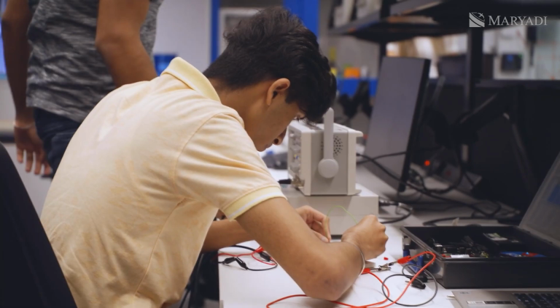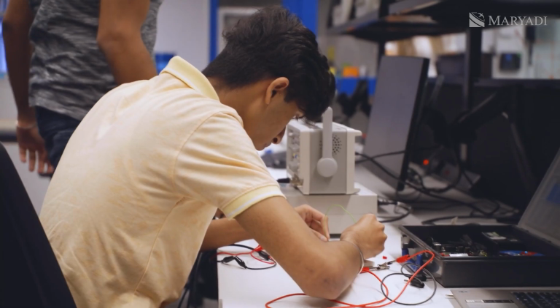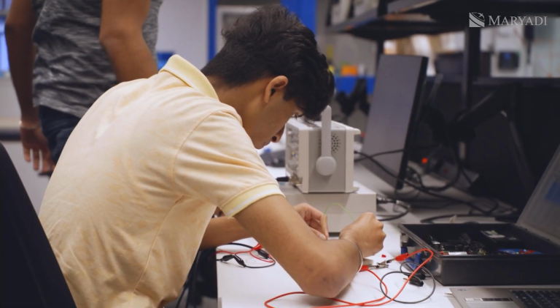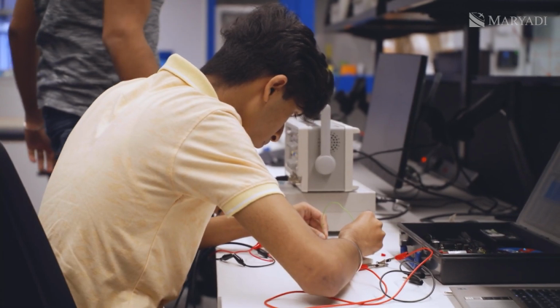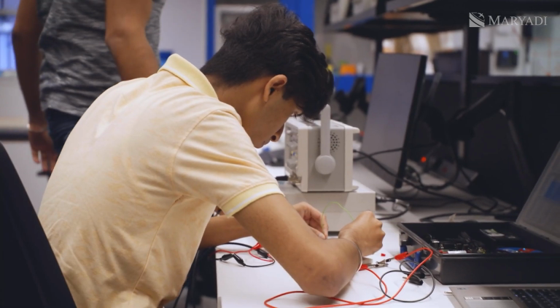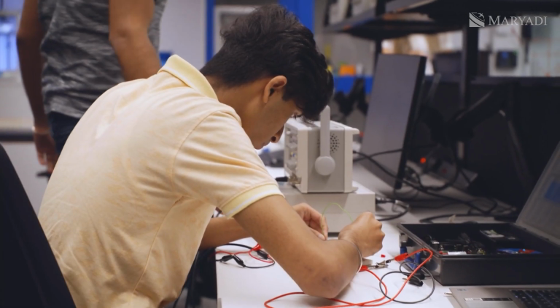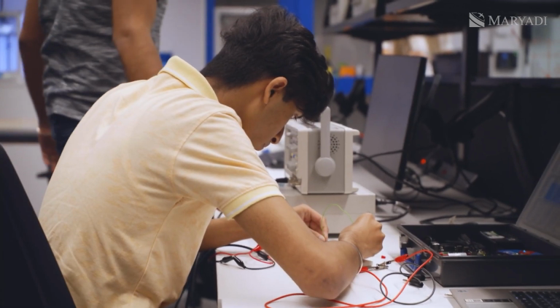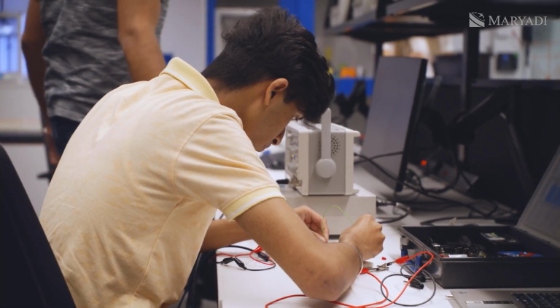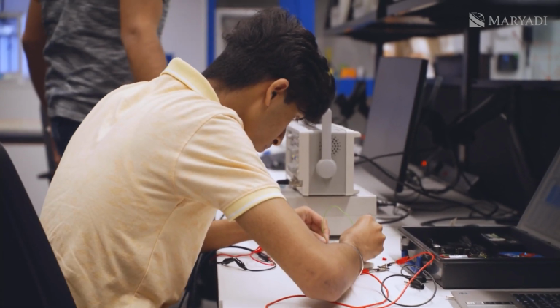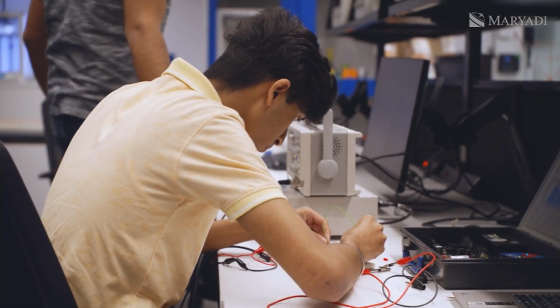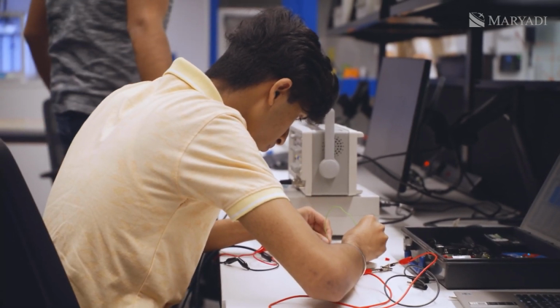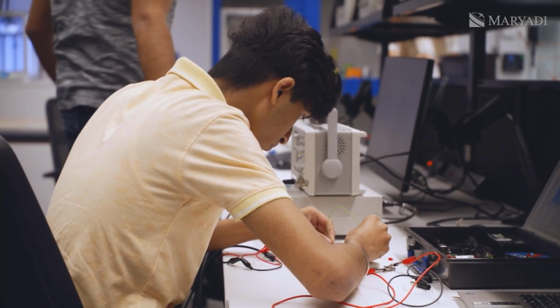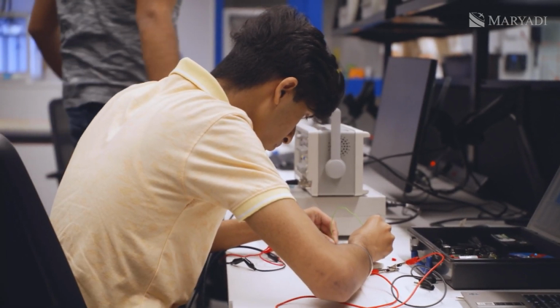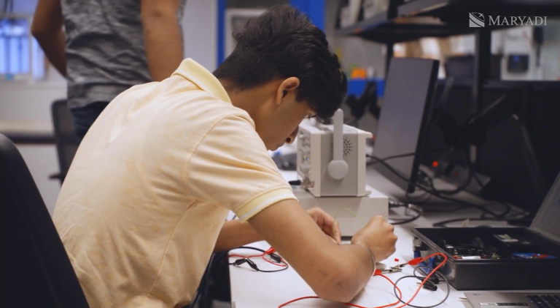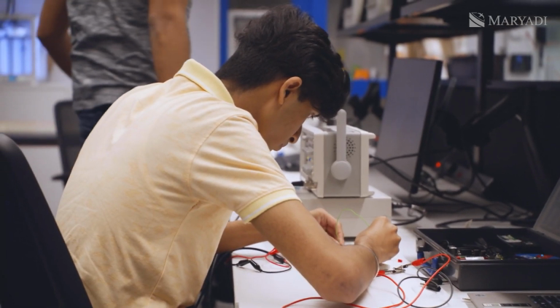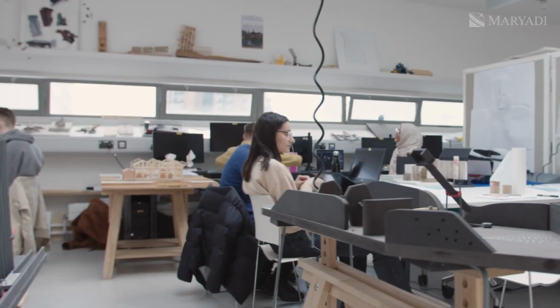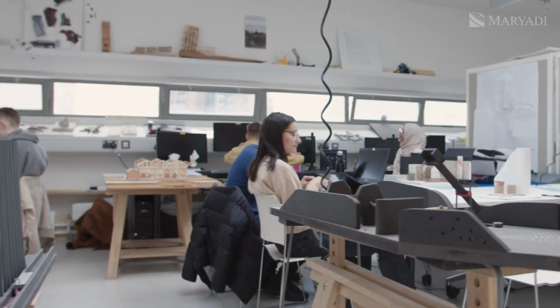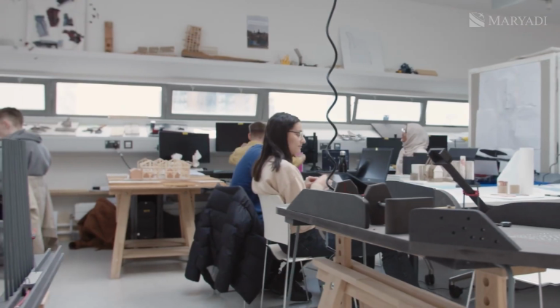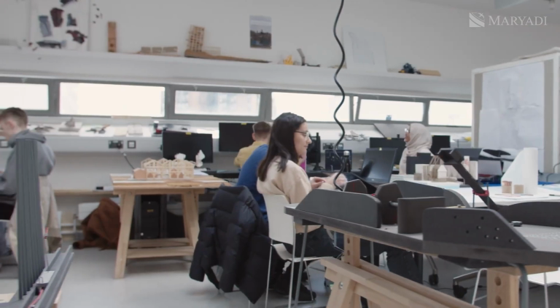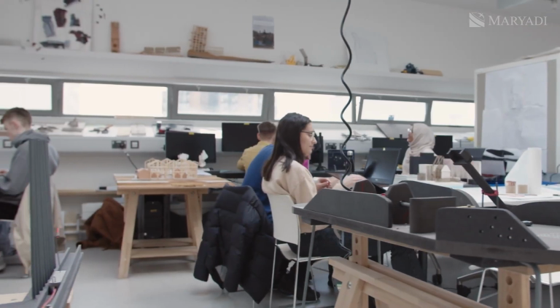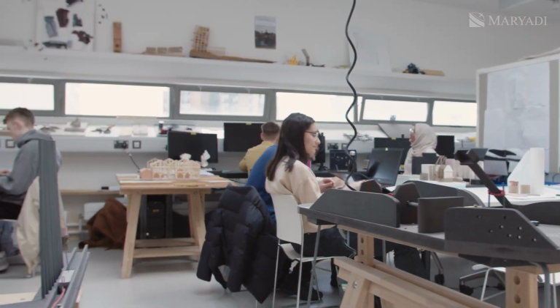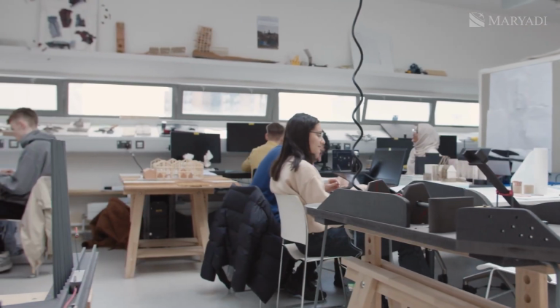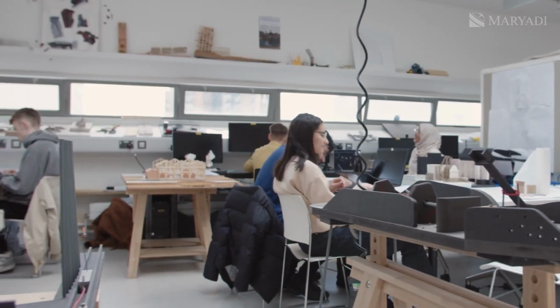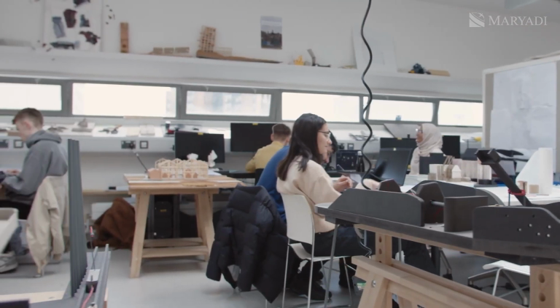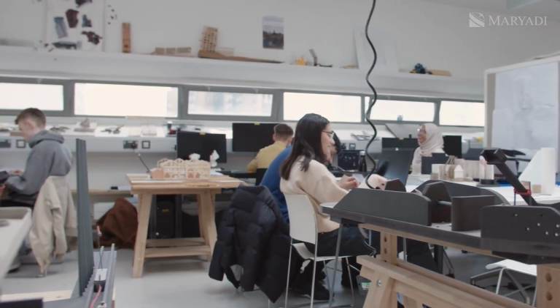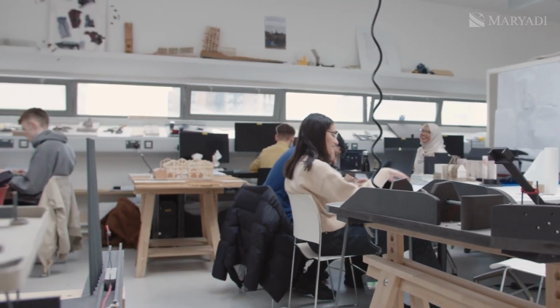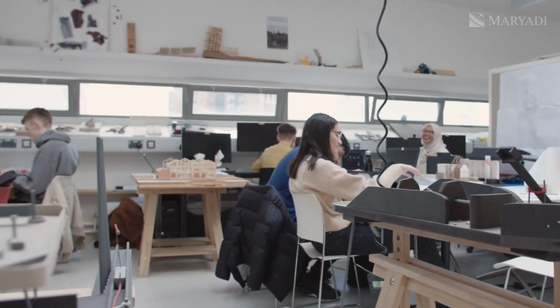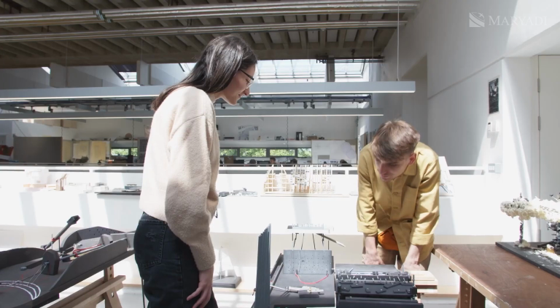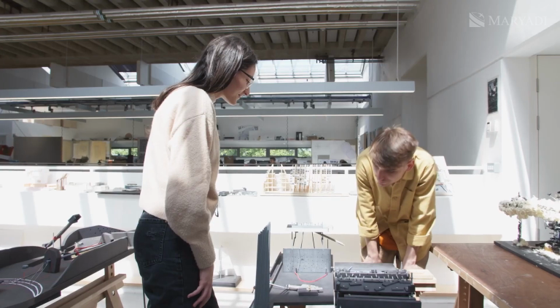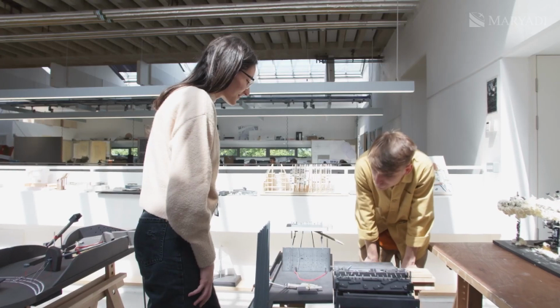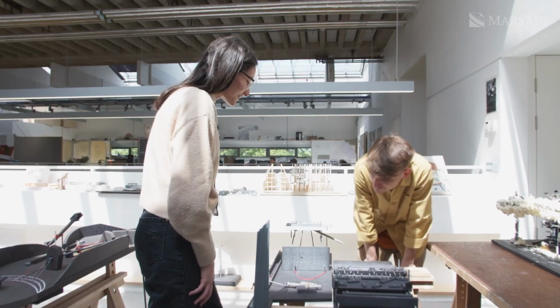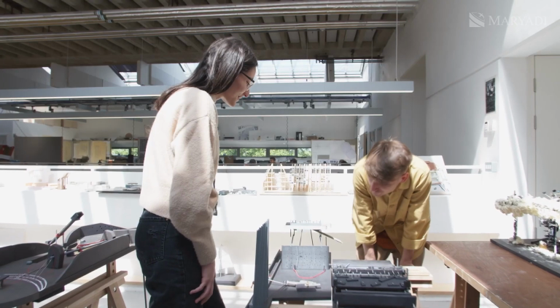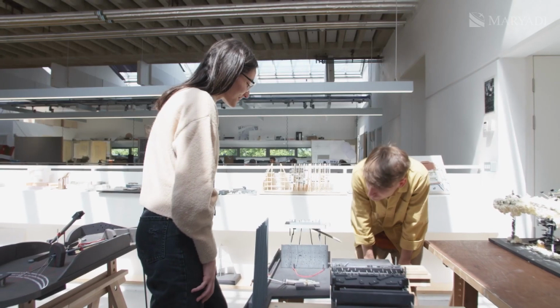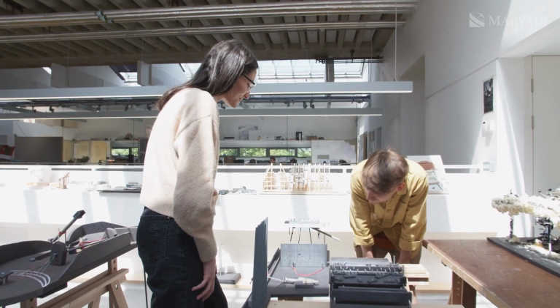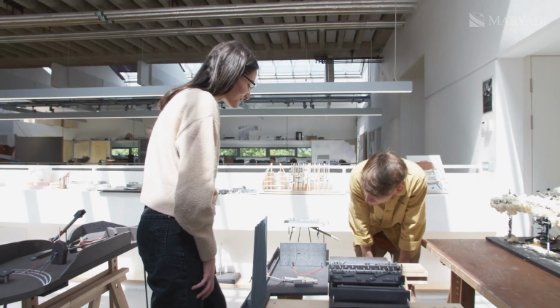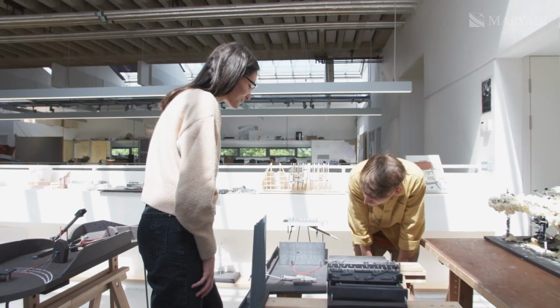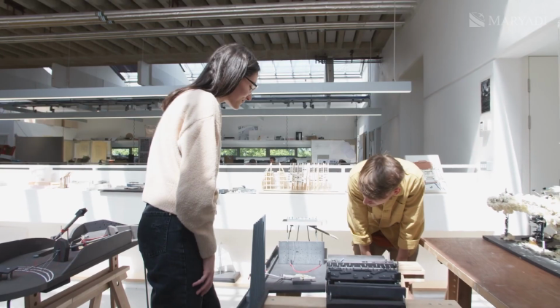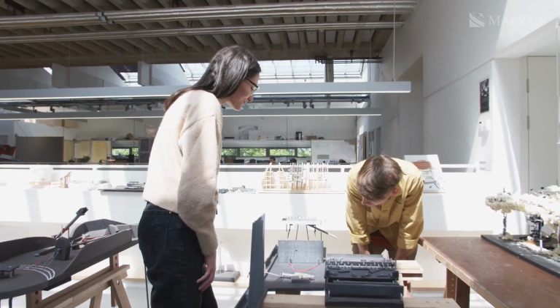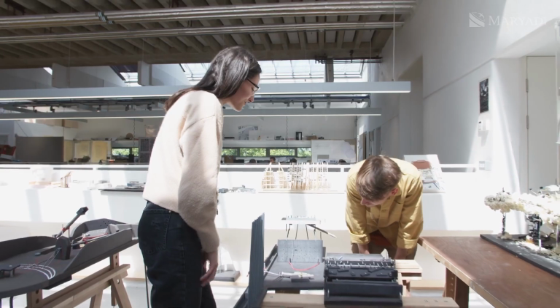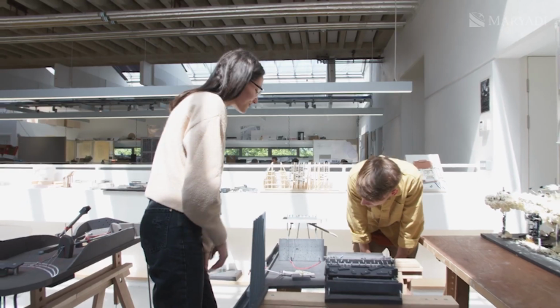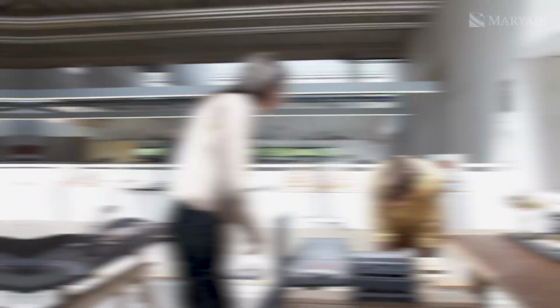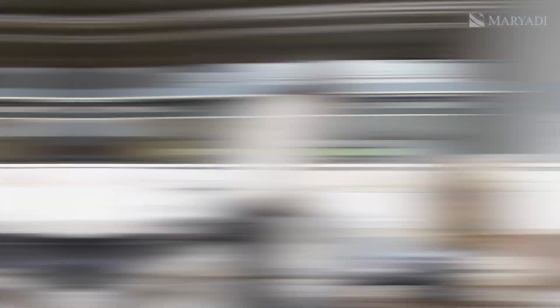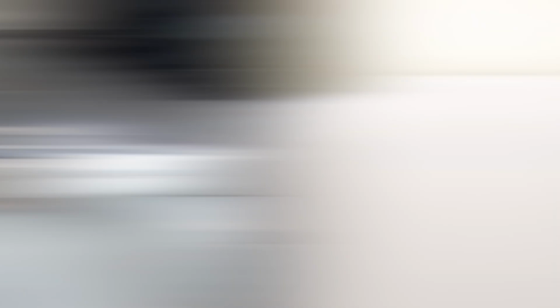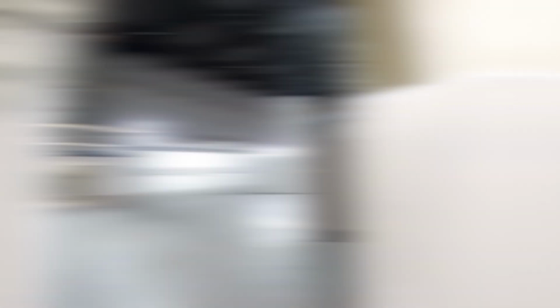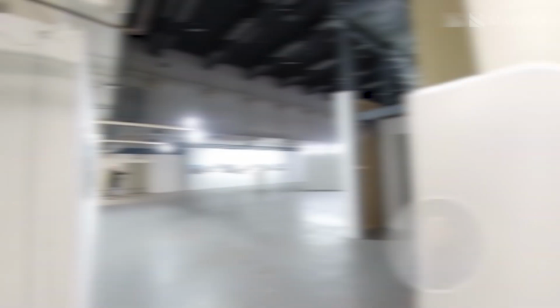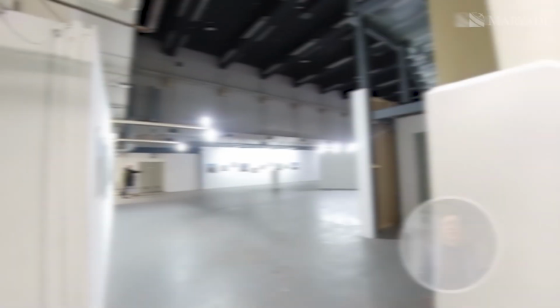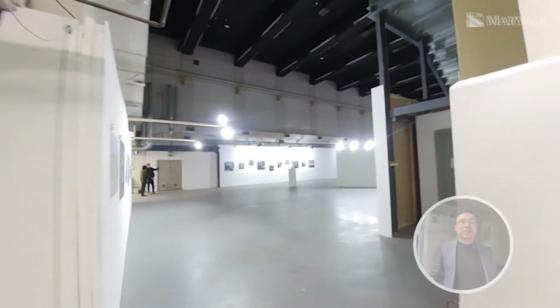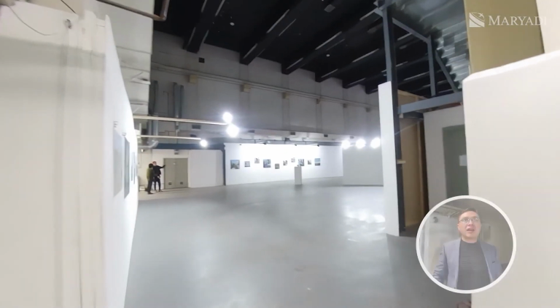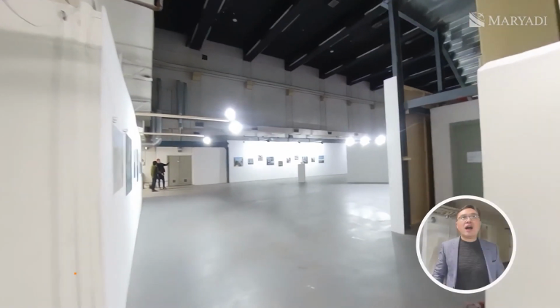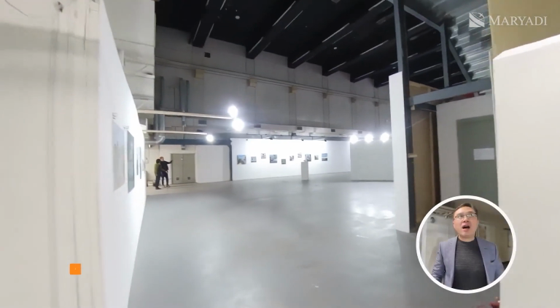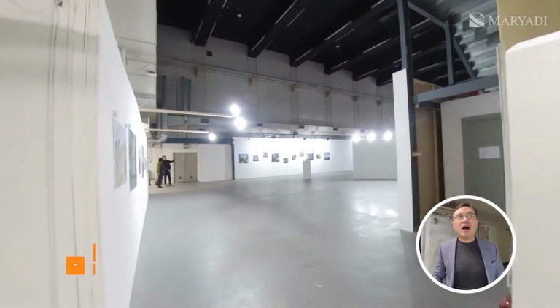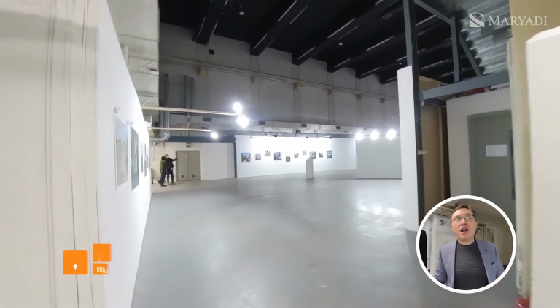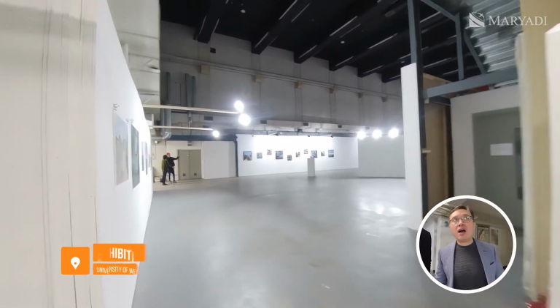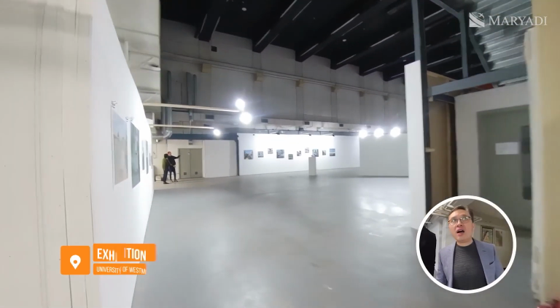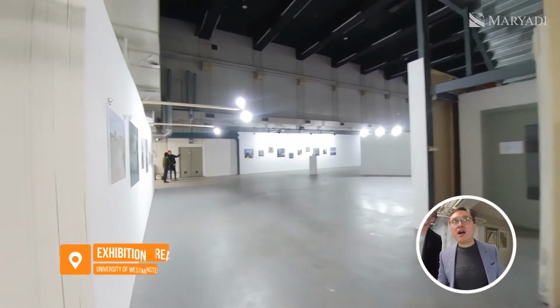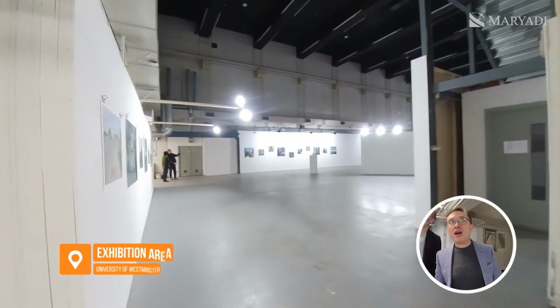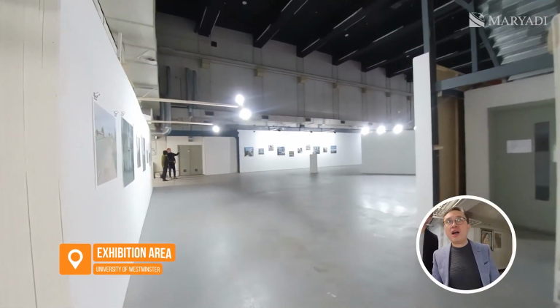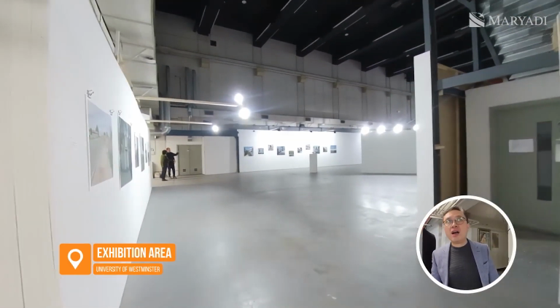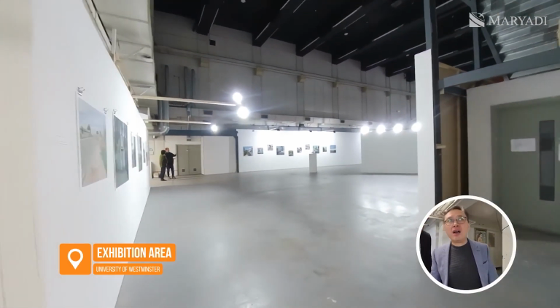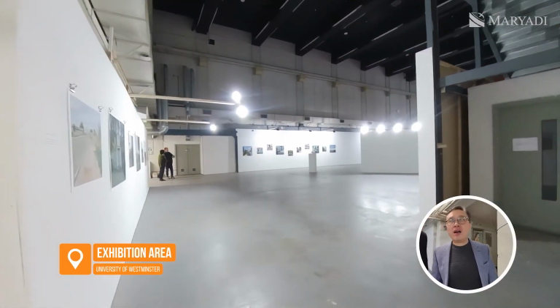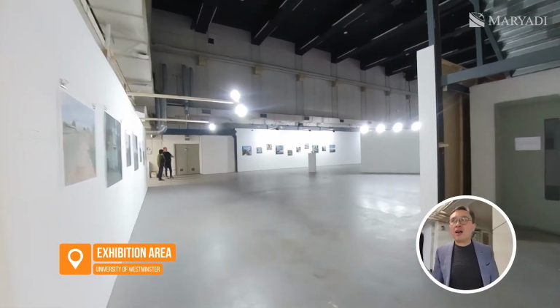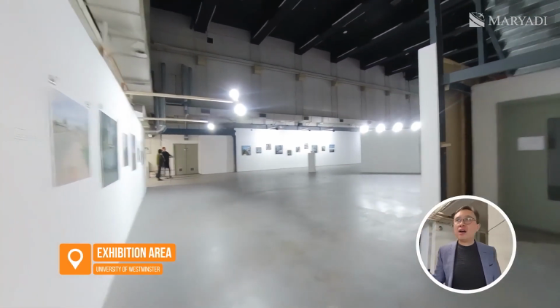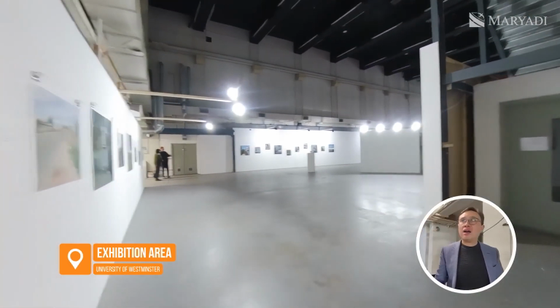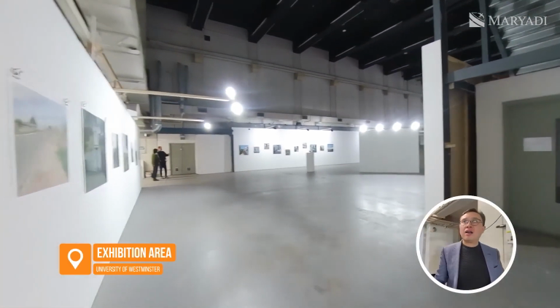Here's where the students' work is exhibited, right at the university. This is the exhibition space where they display student work throughout the year.